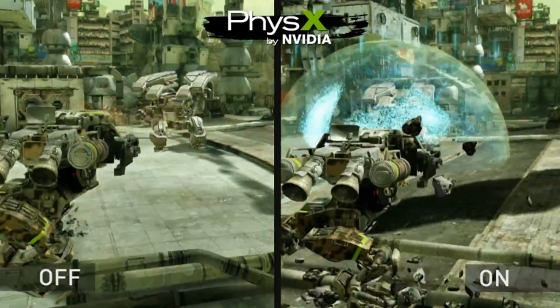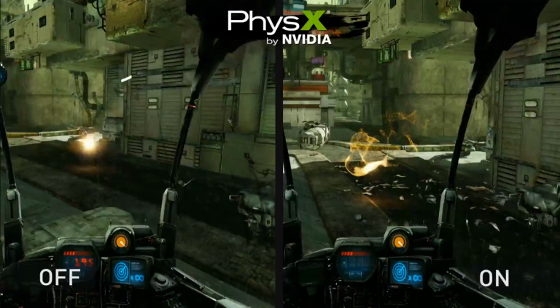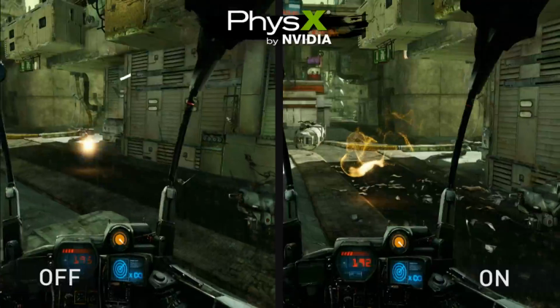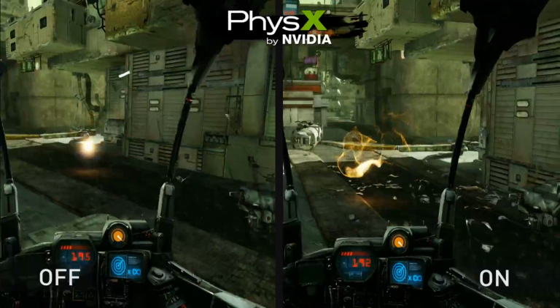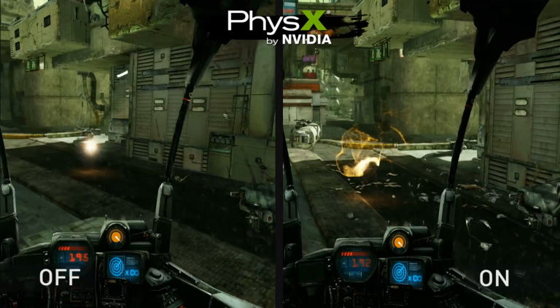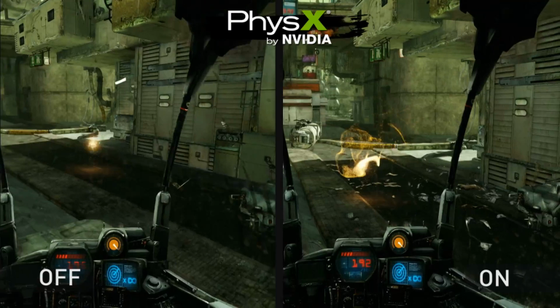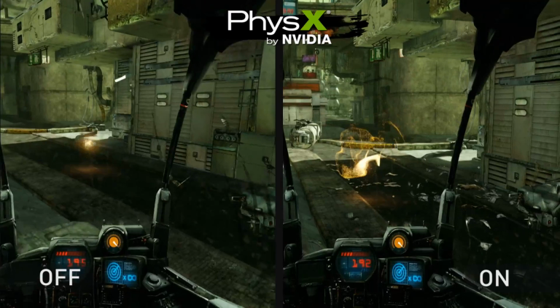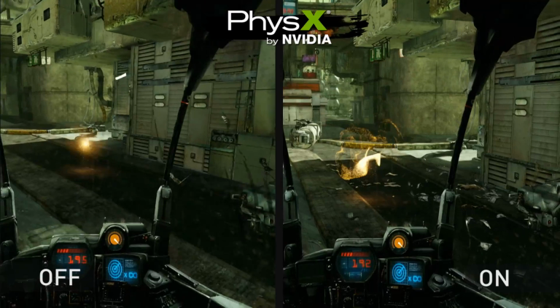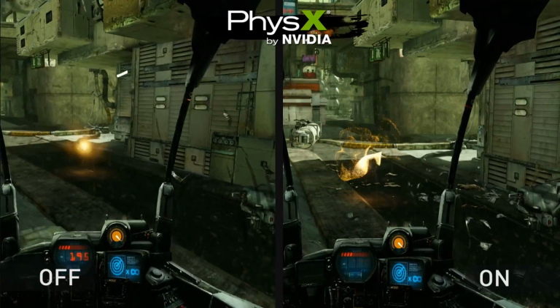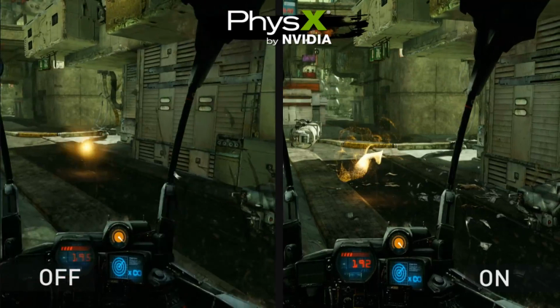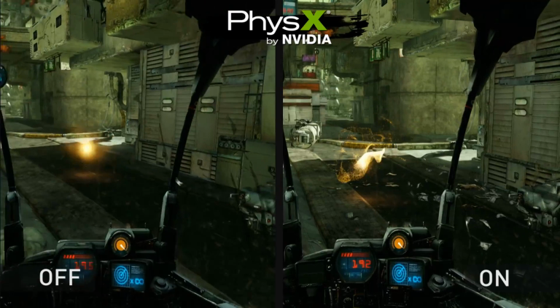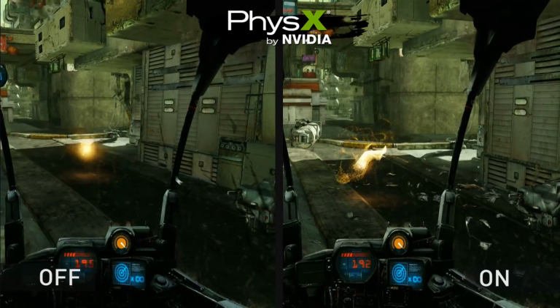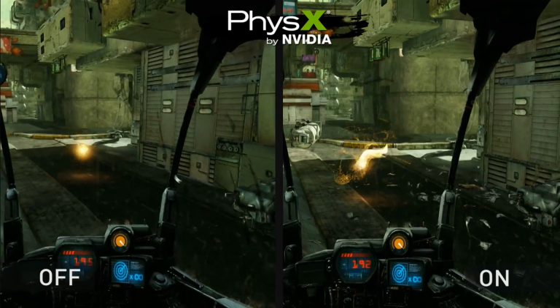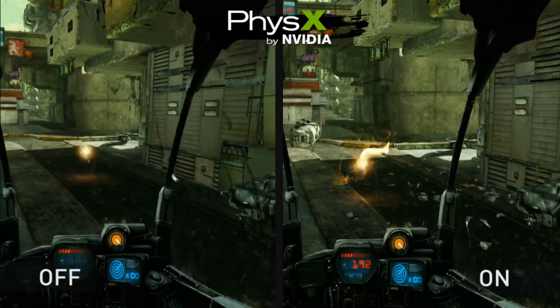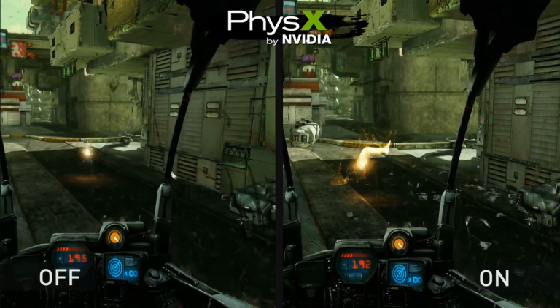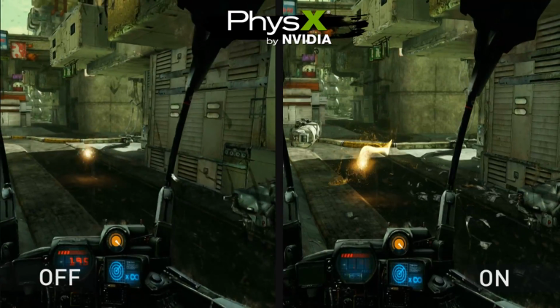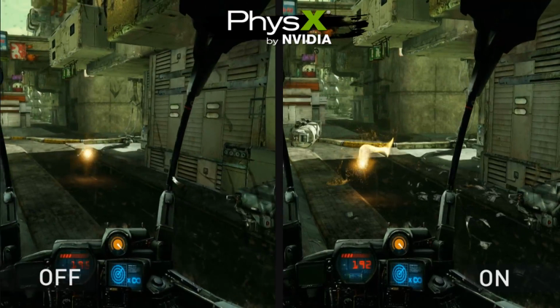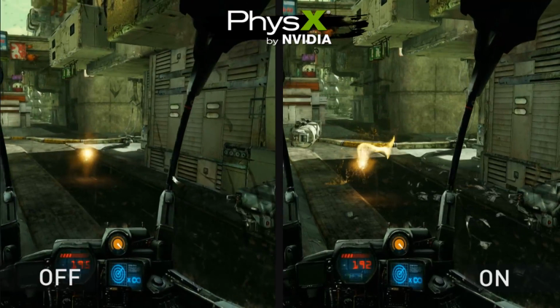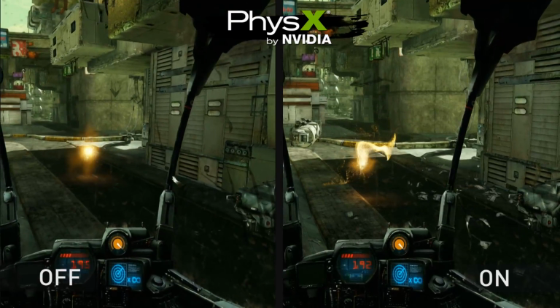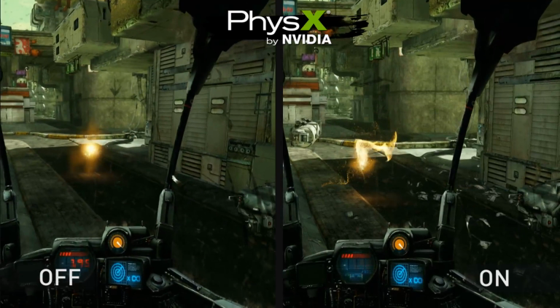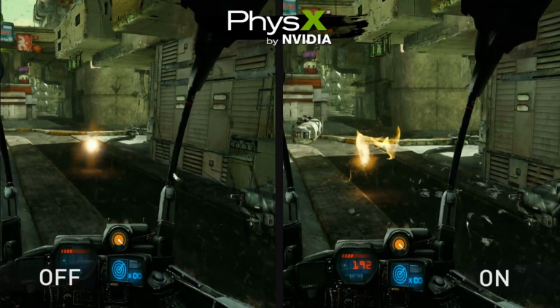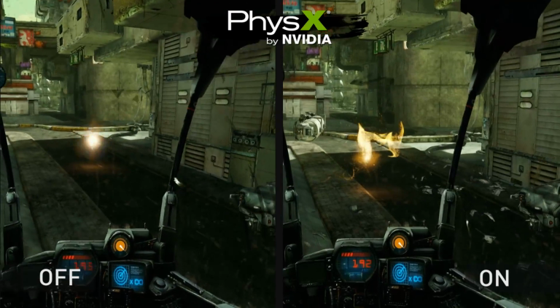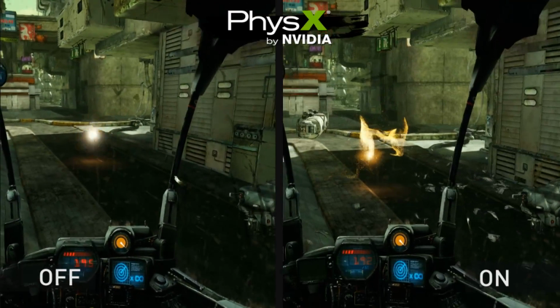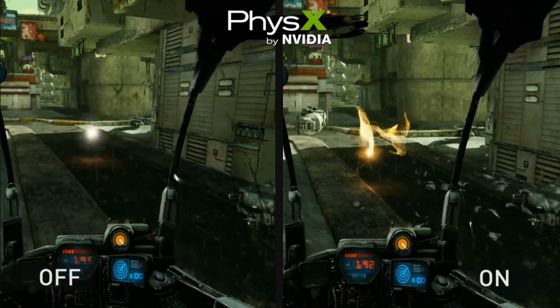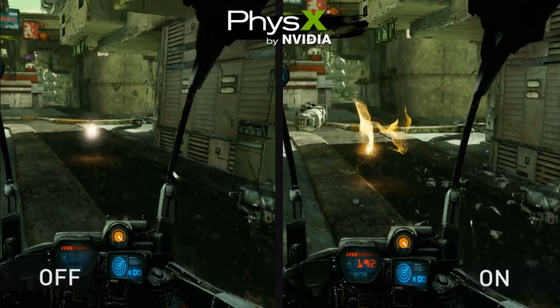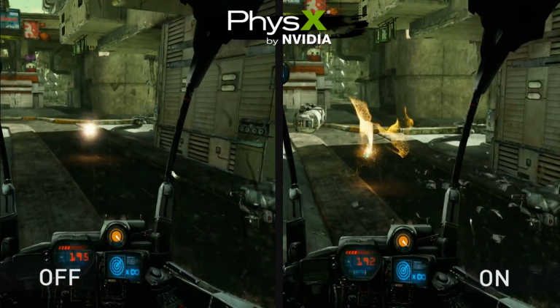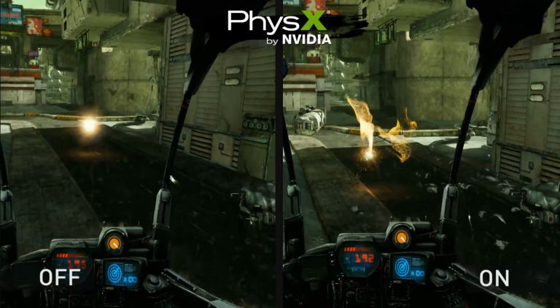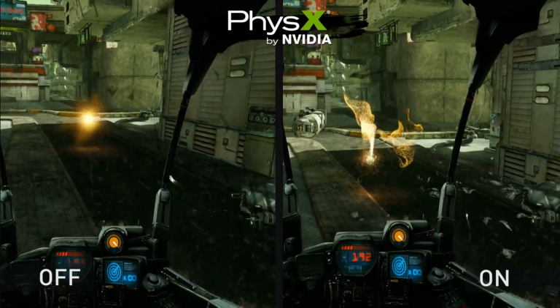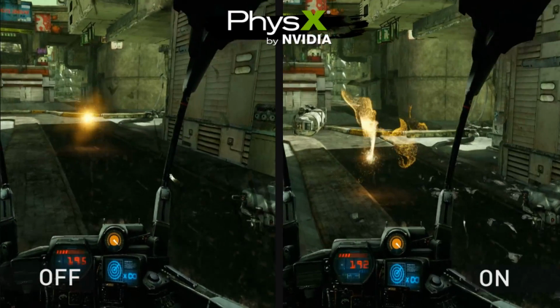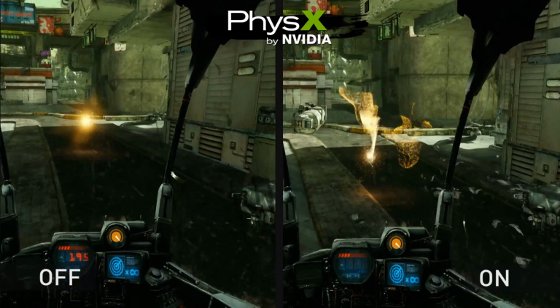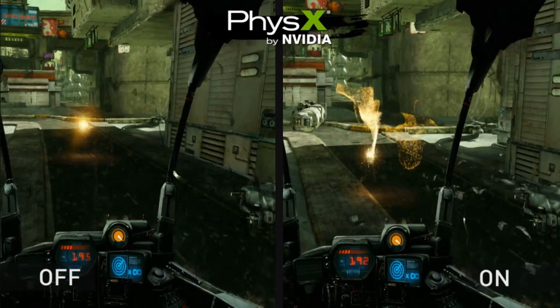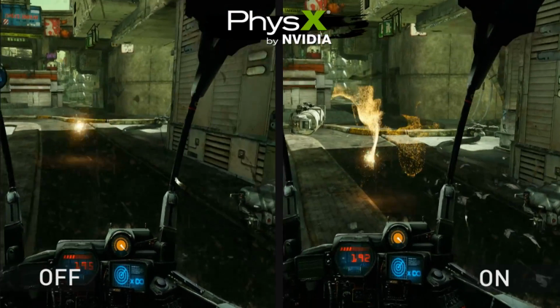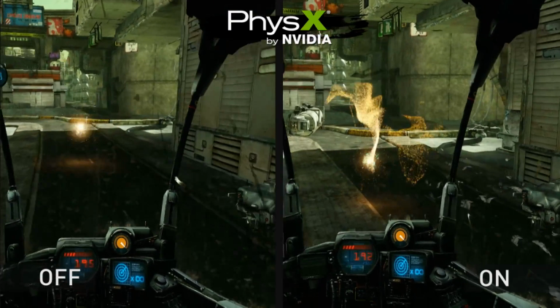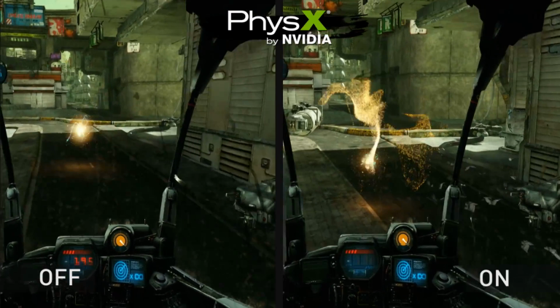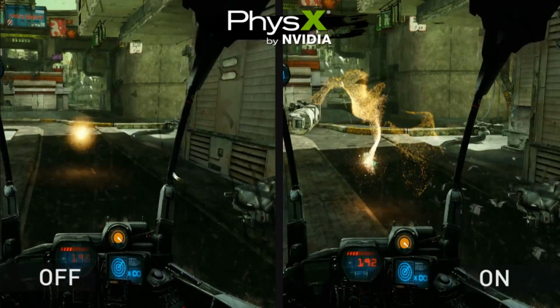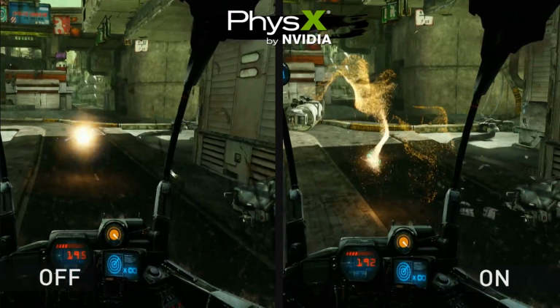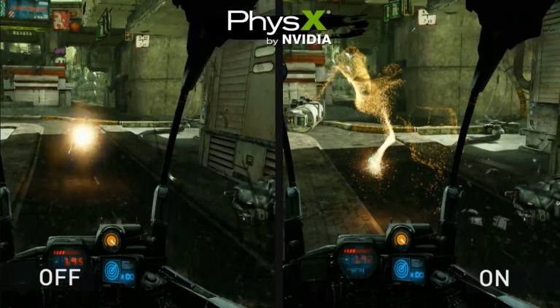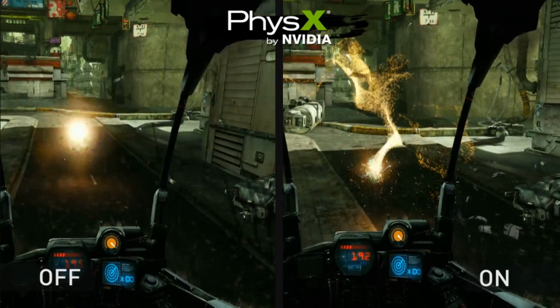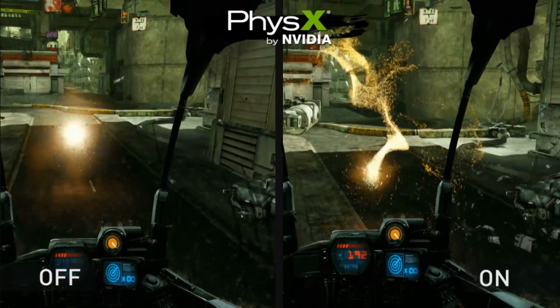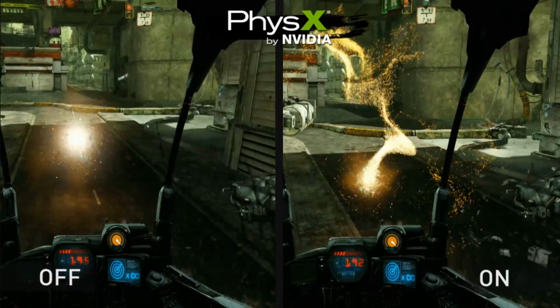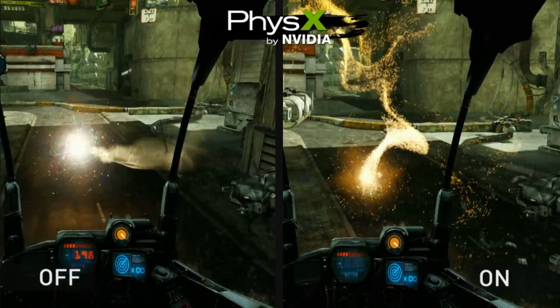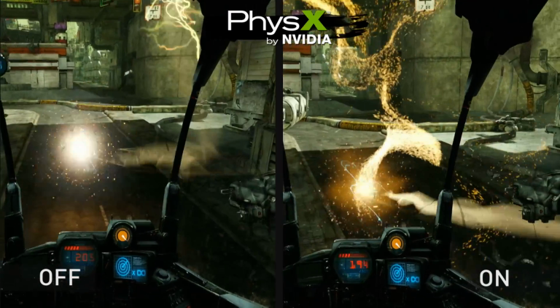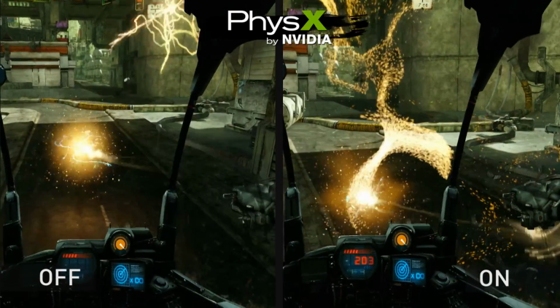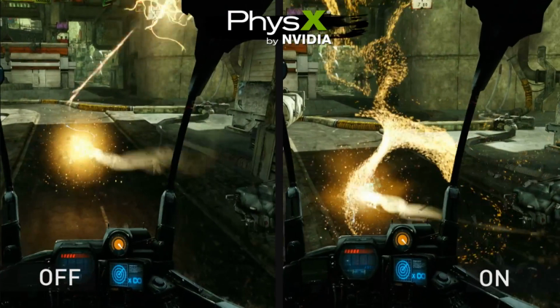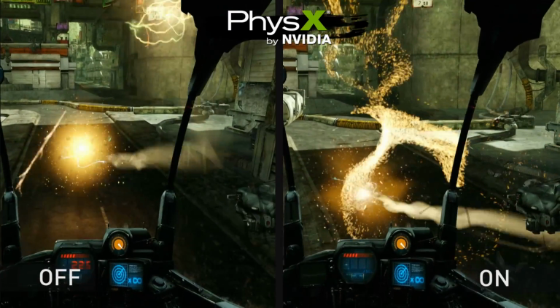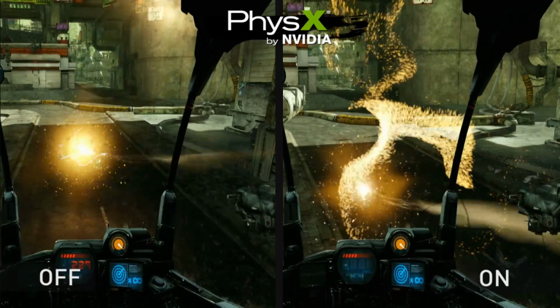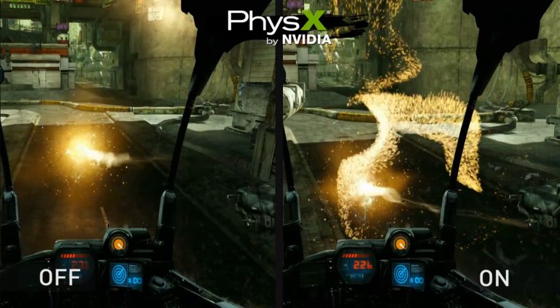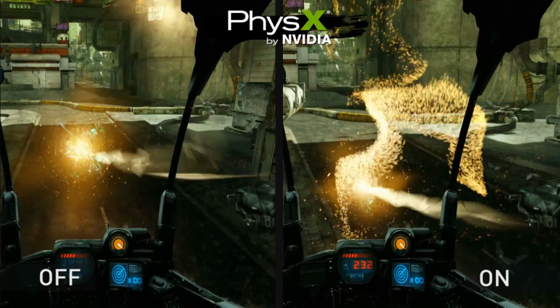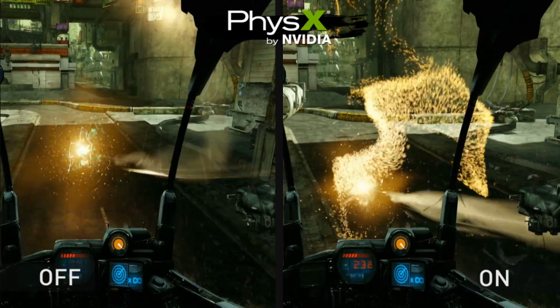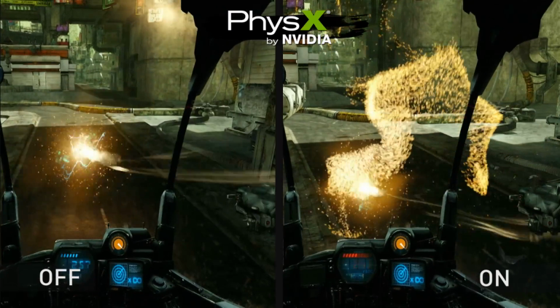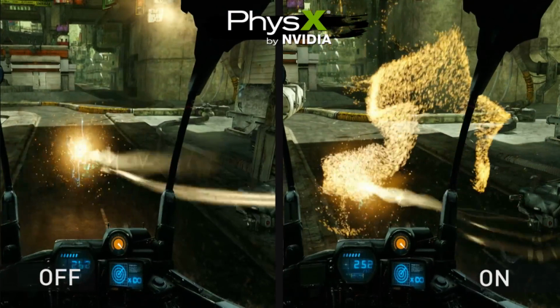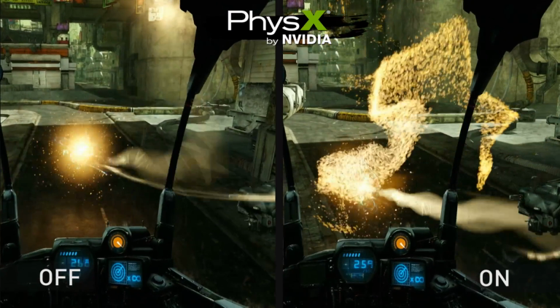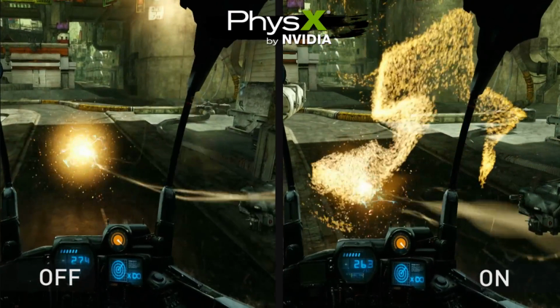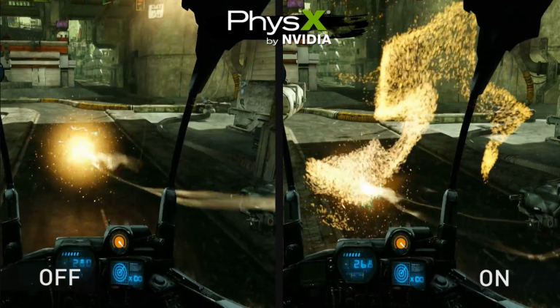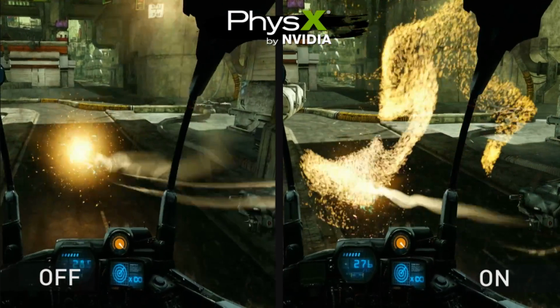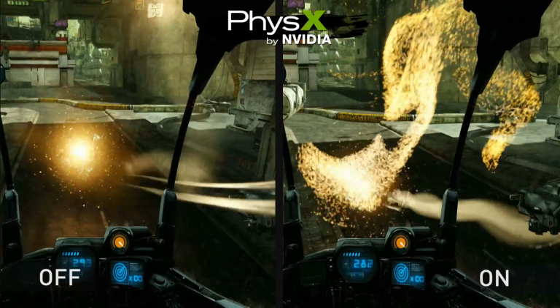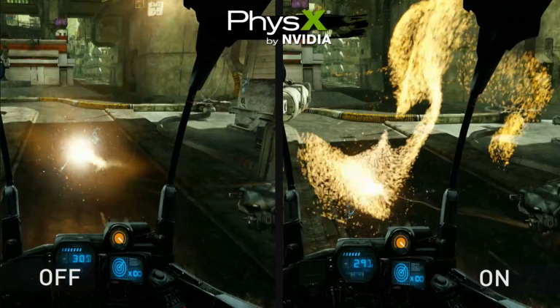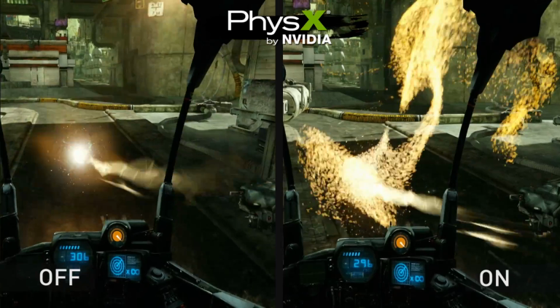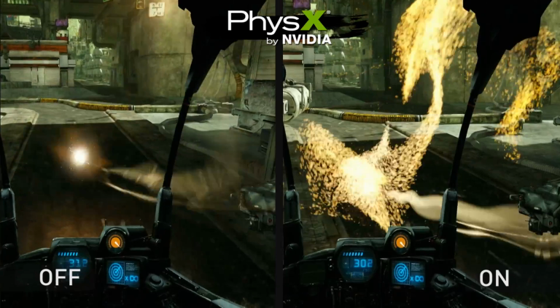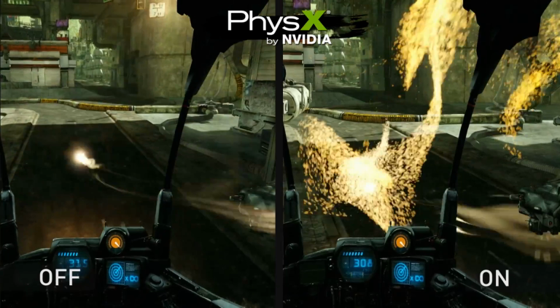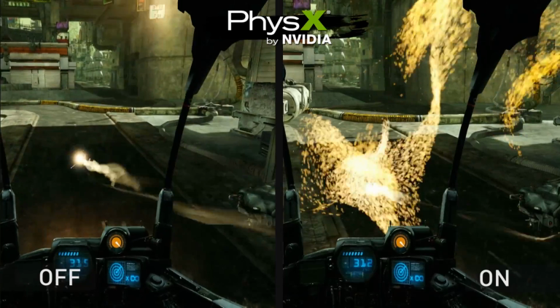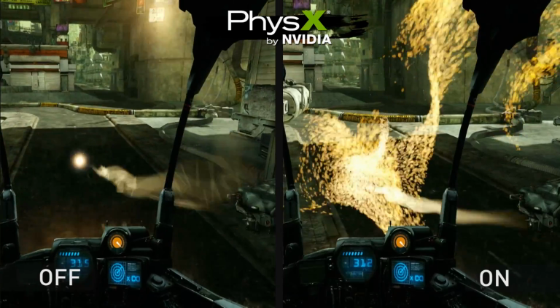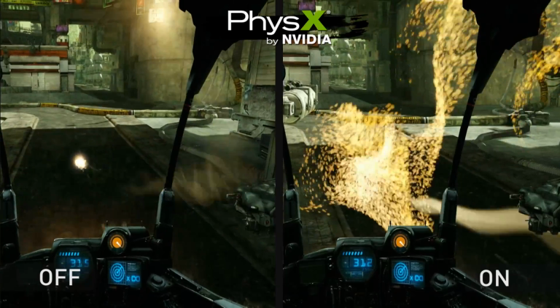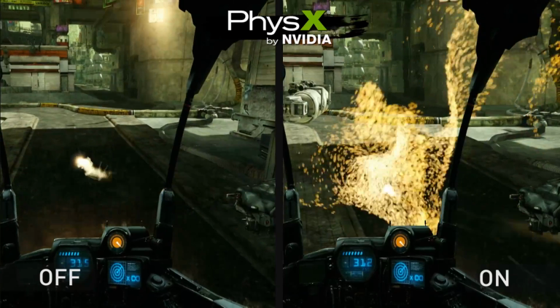On the left, you can see a really simple health regeneration, whereas on the right, it creates a really cool complex Apex Turbulence effect.